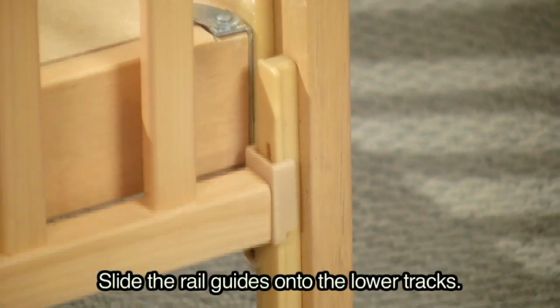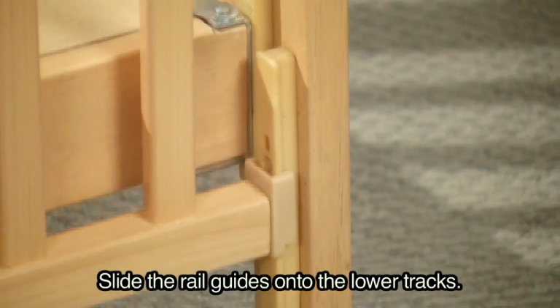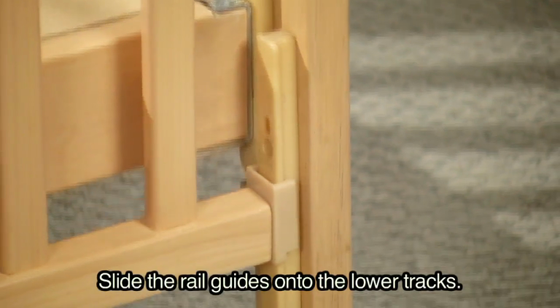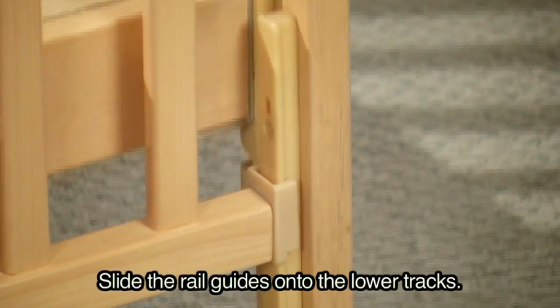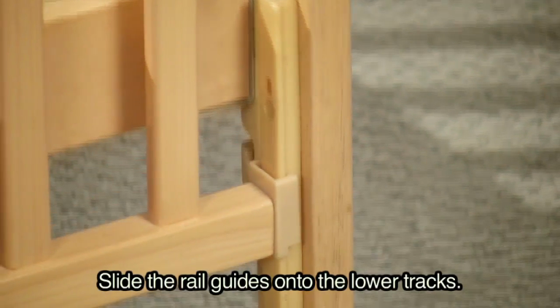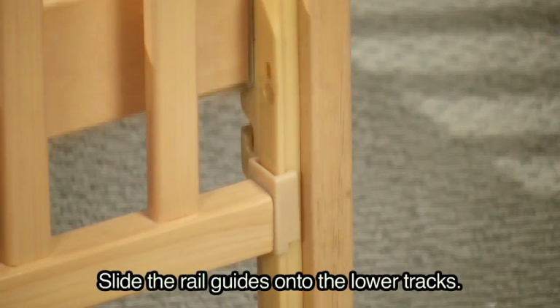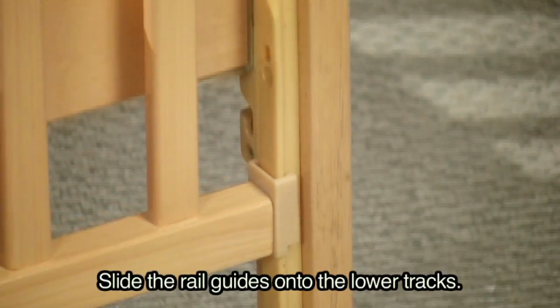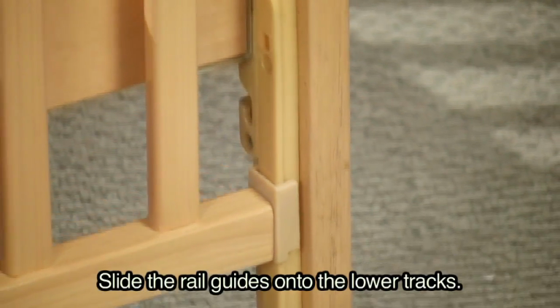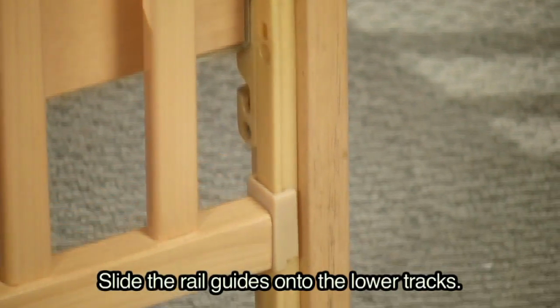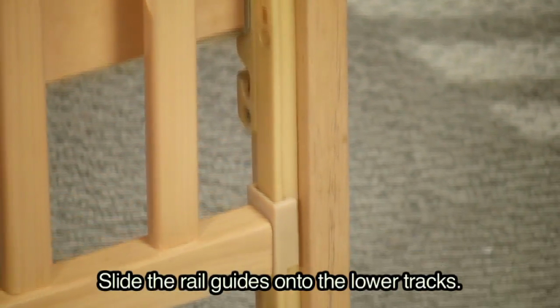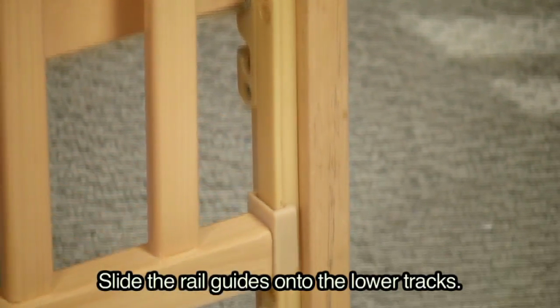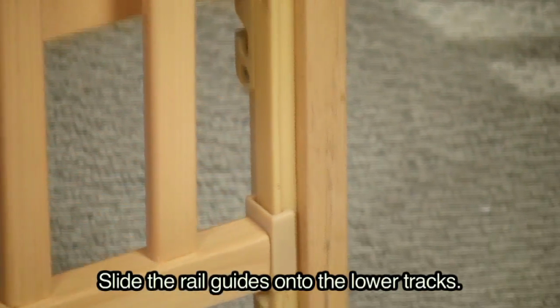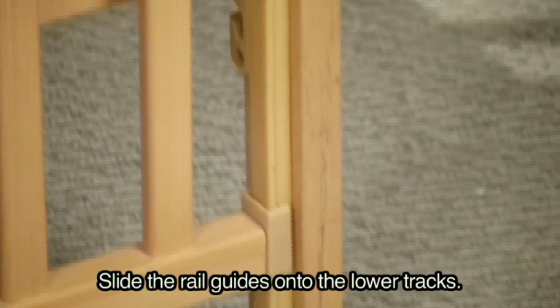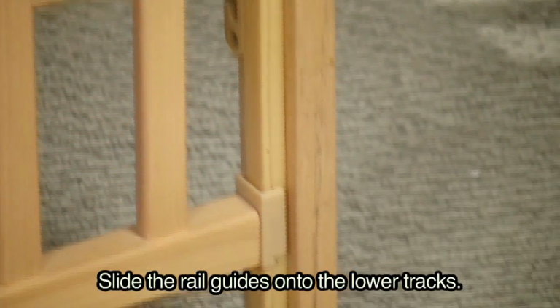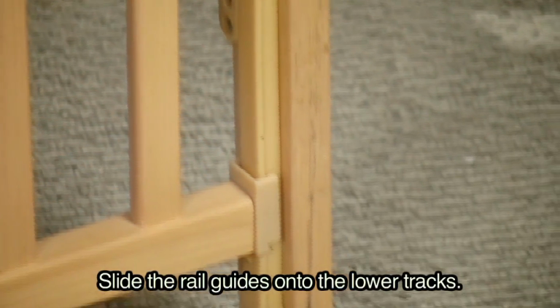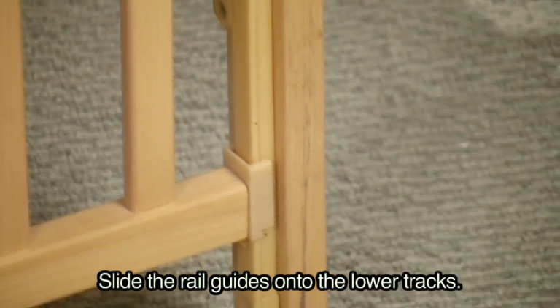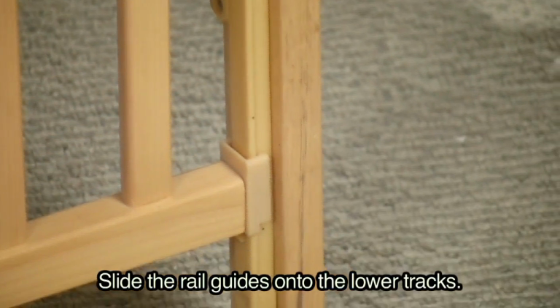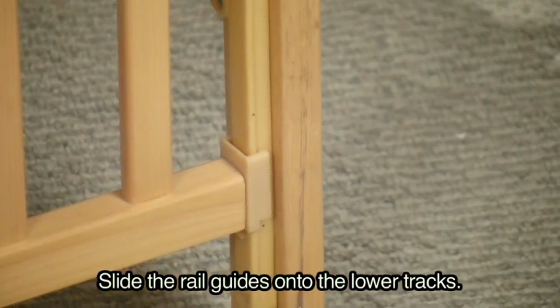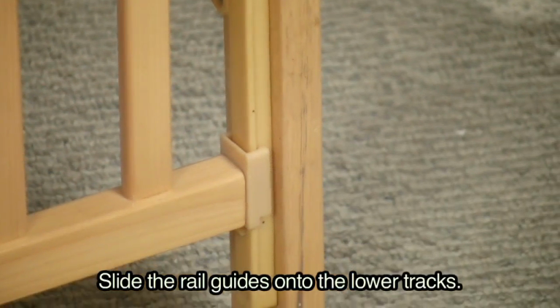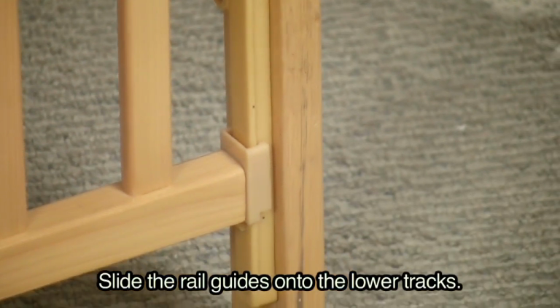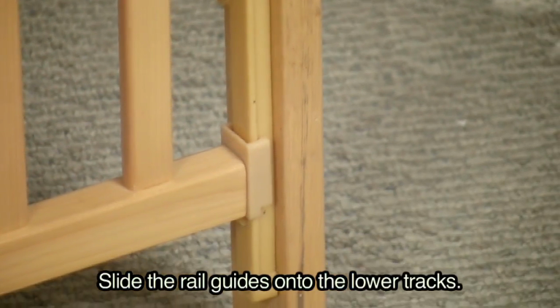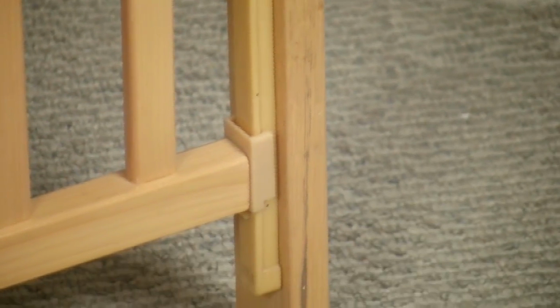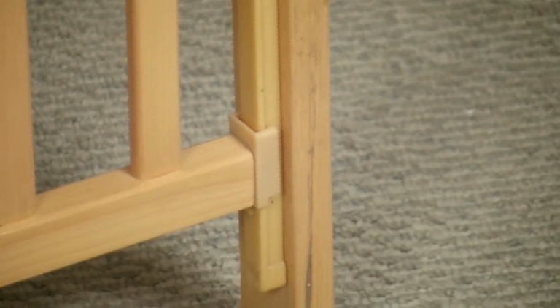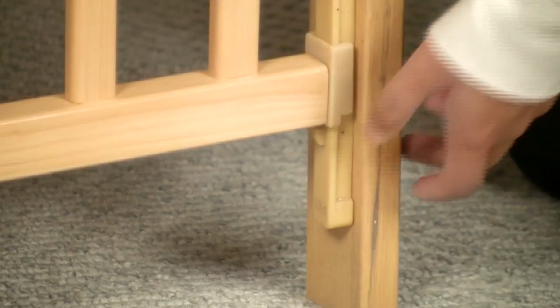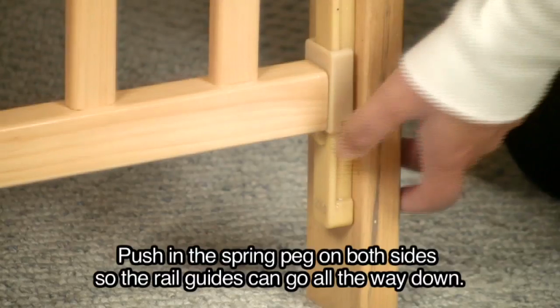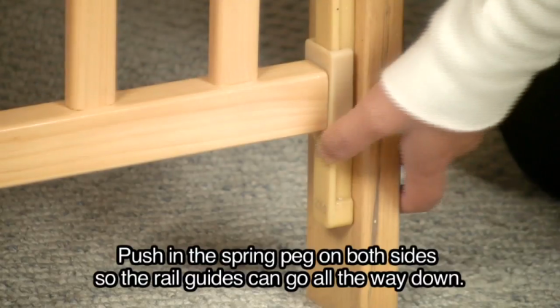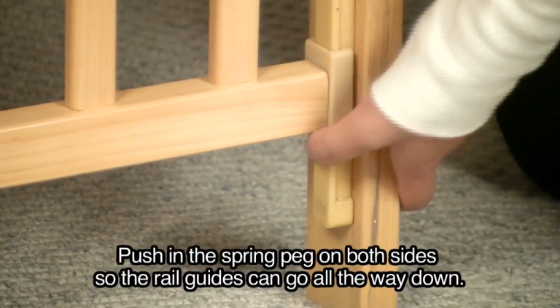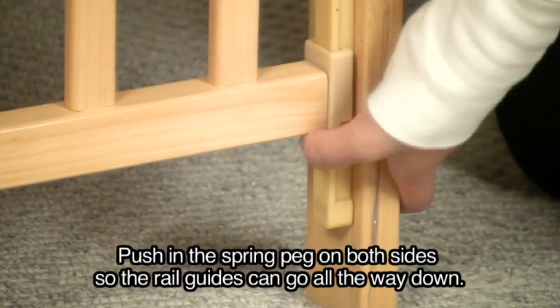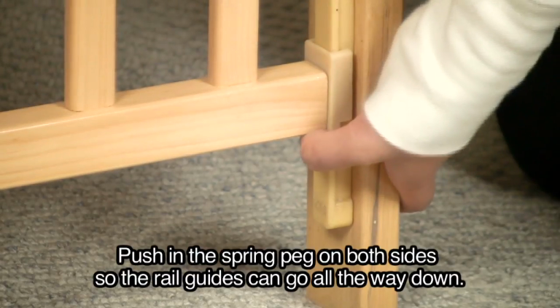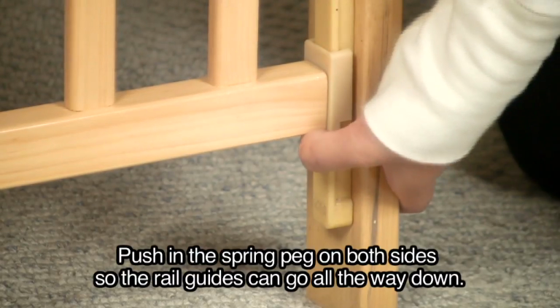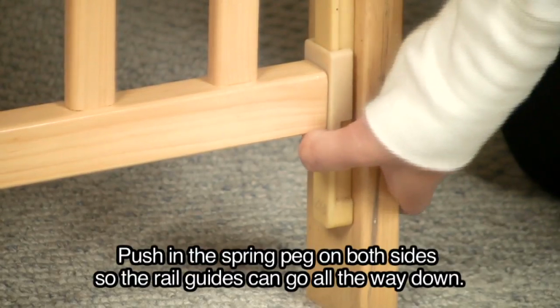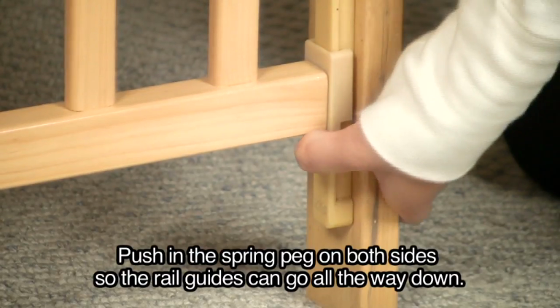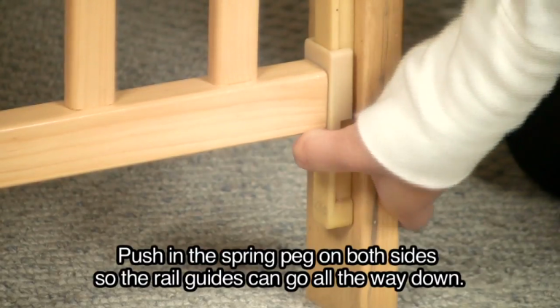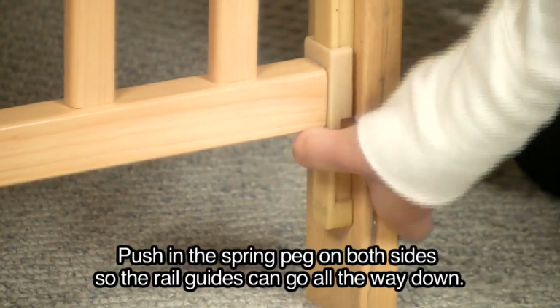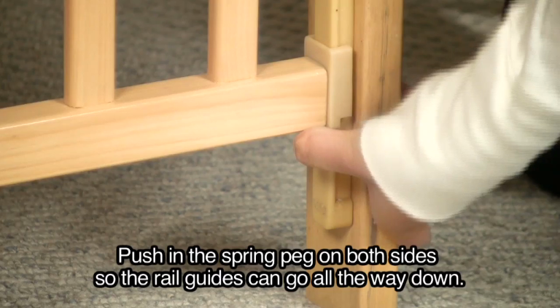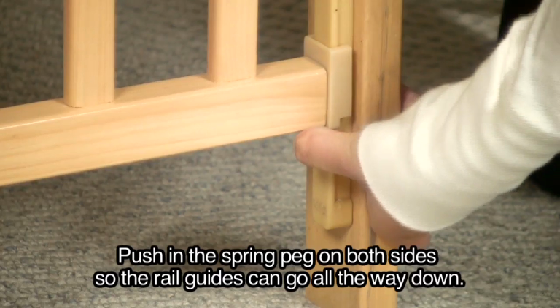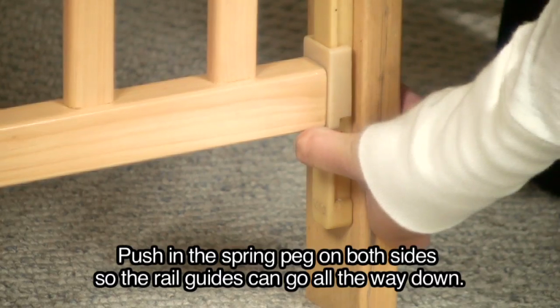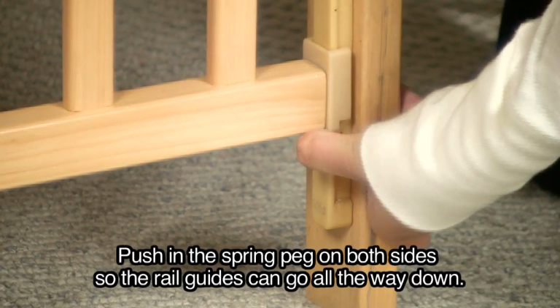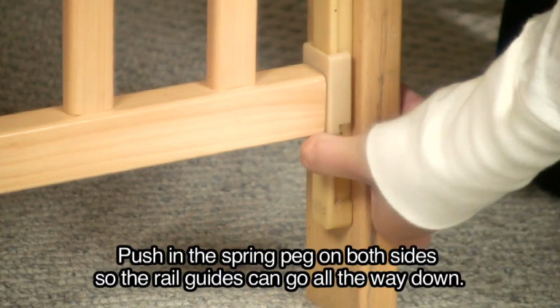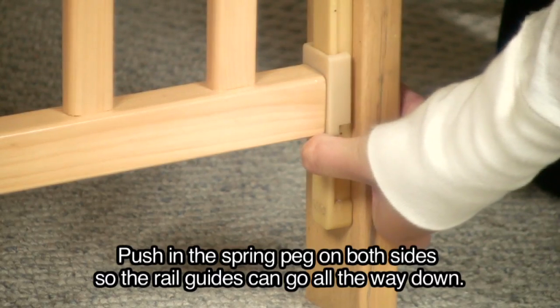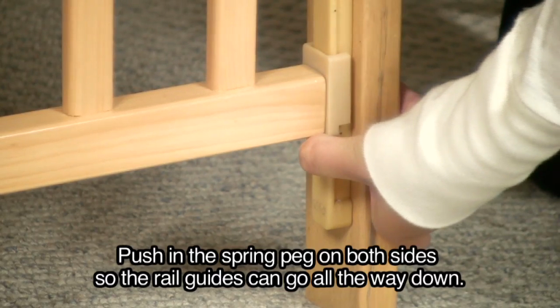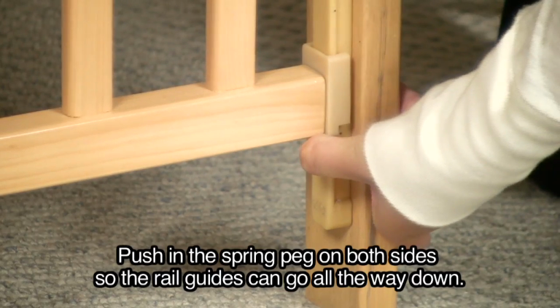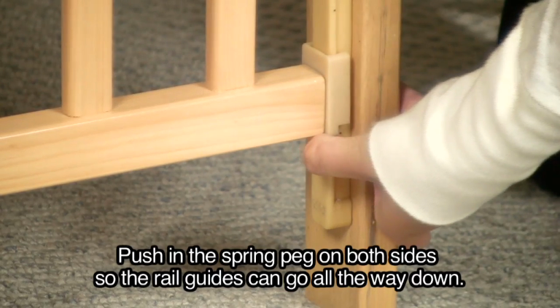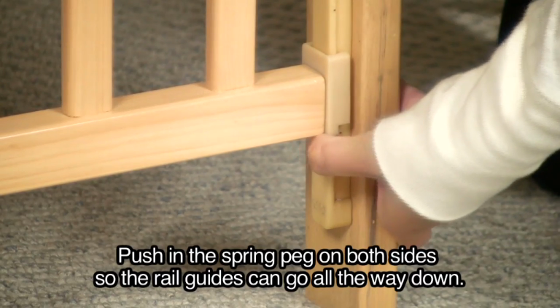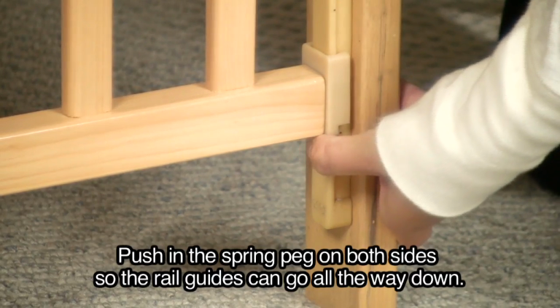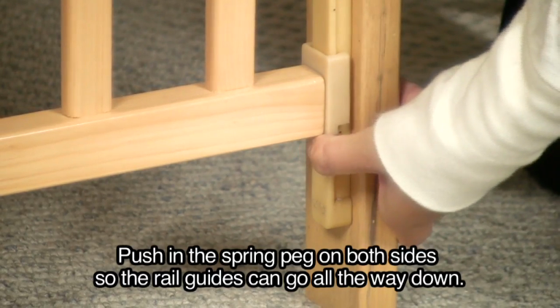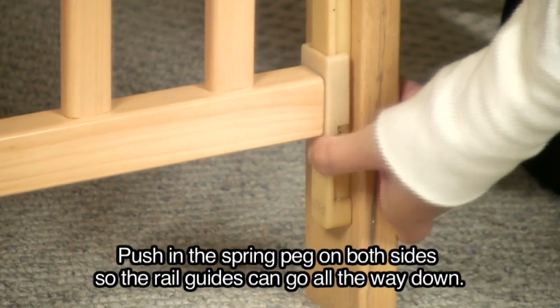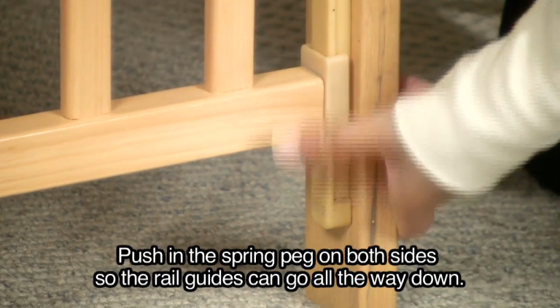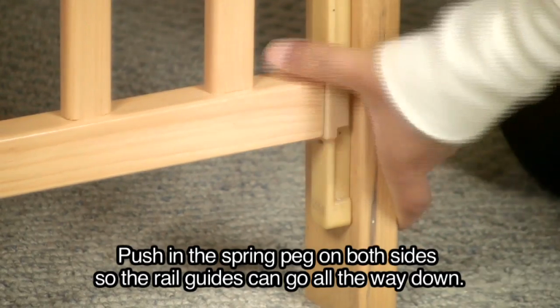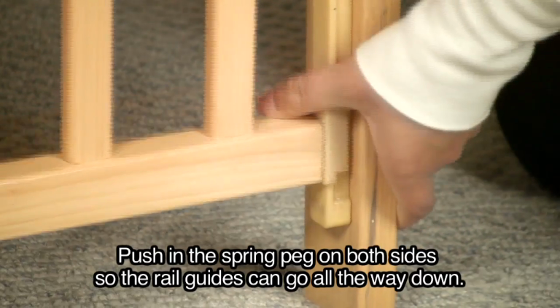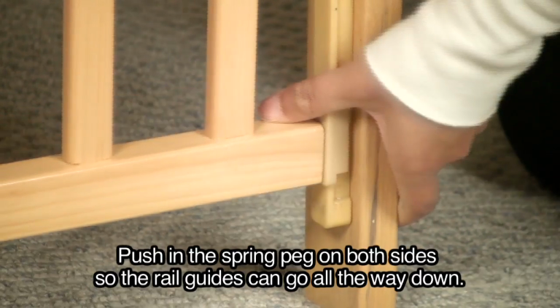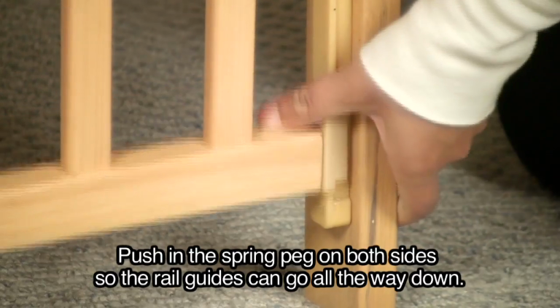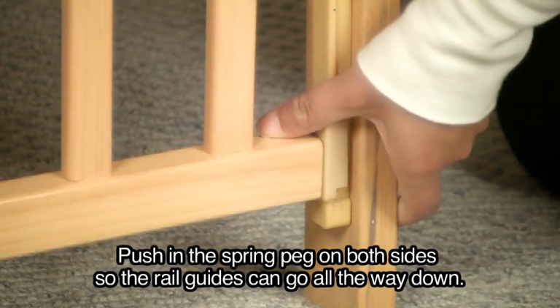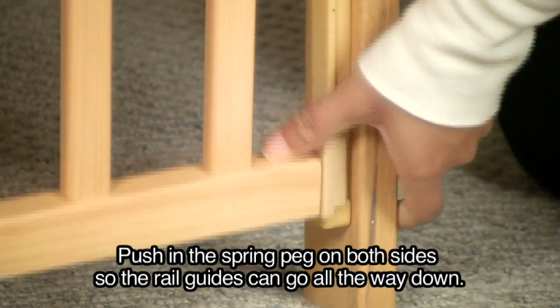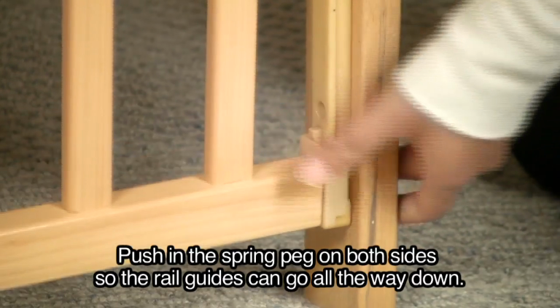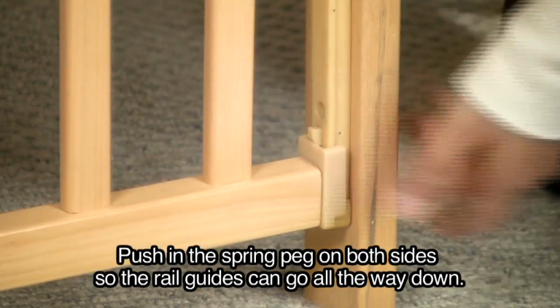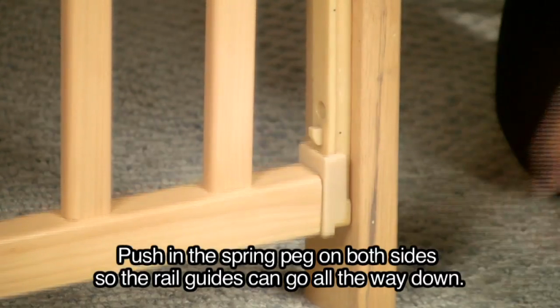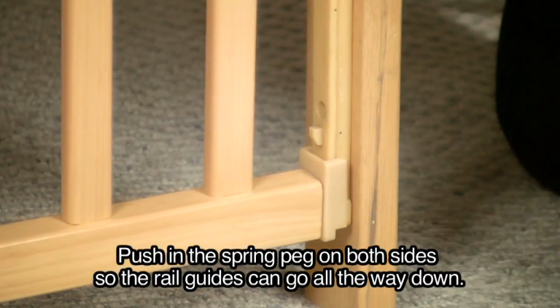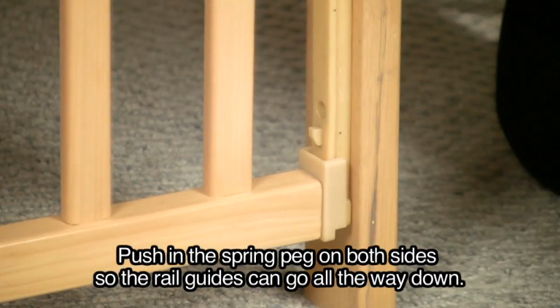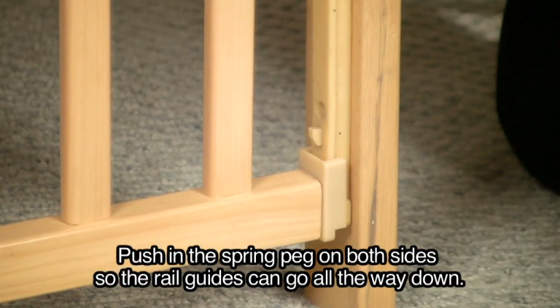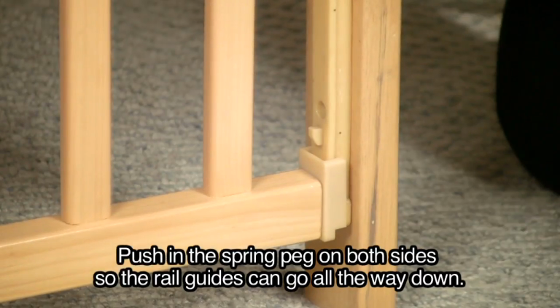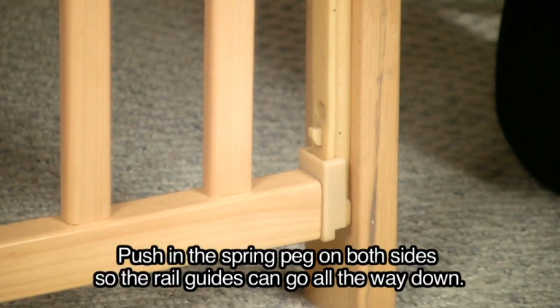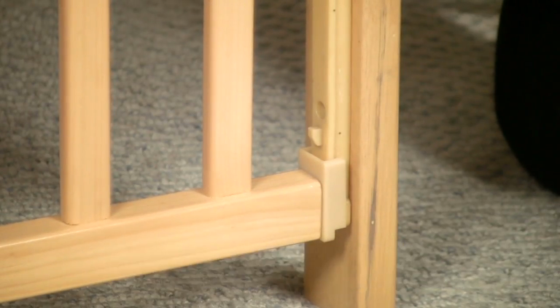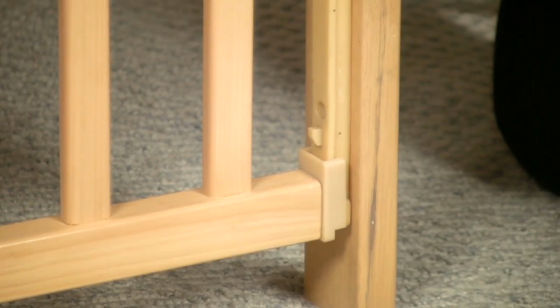Slide the rail guides onto the lower tracks. Push in the spring peg on both sides so the rail guides can go all the way down.